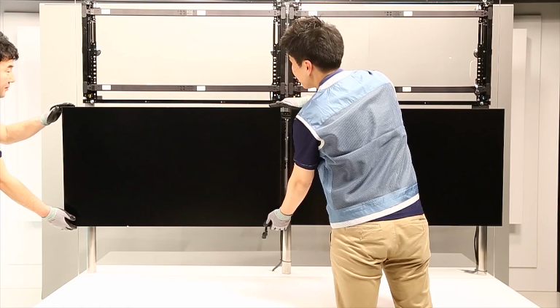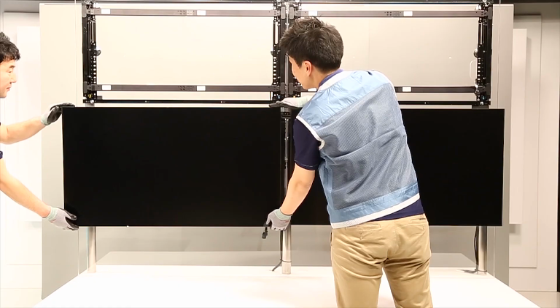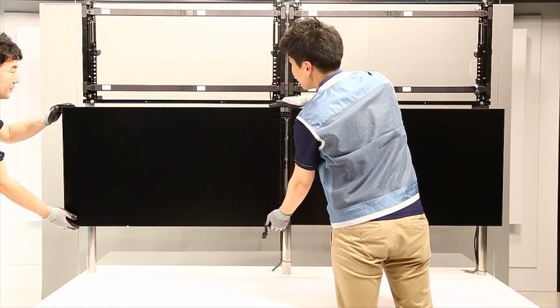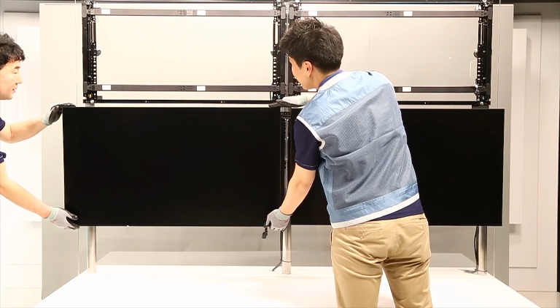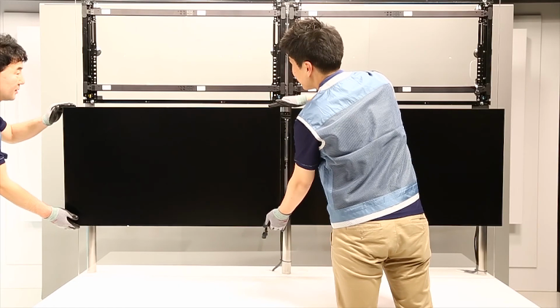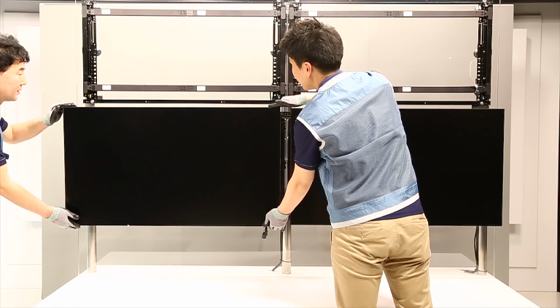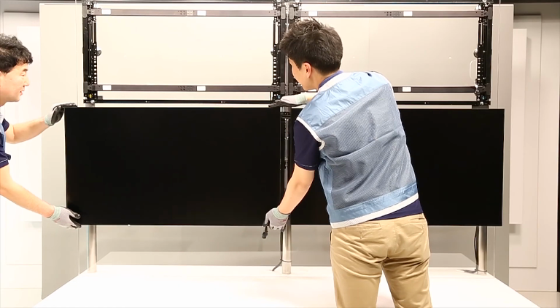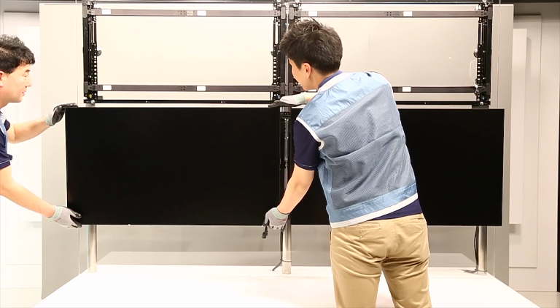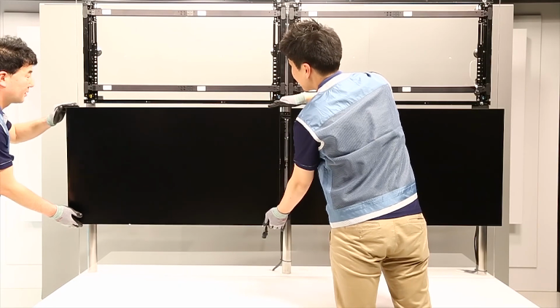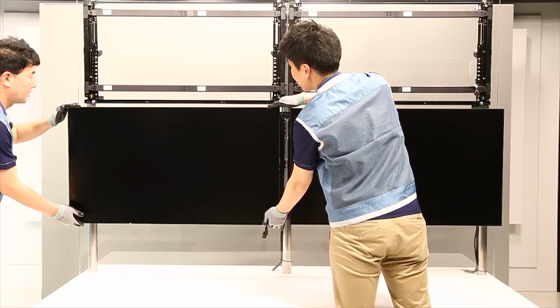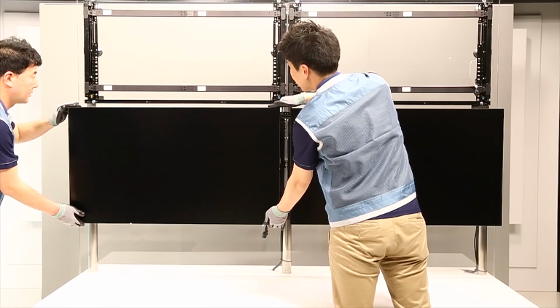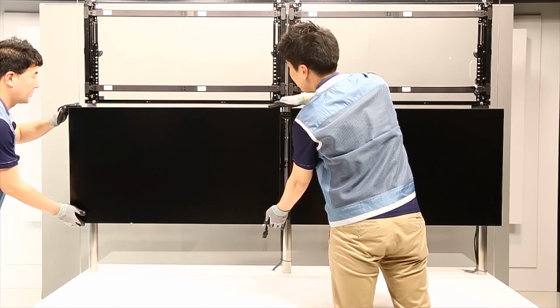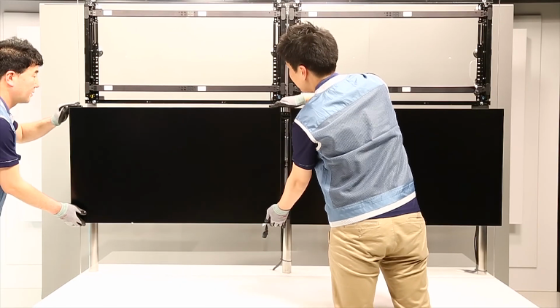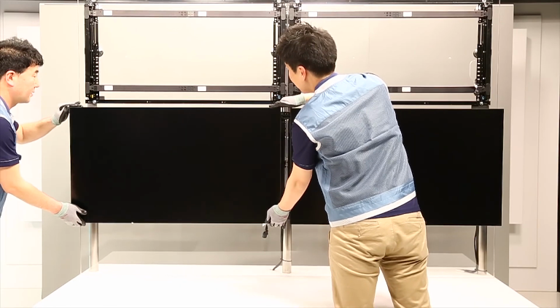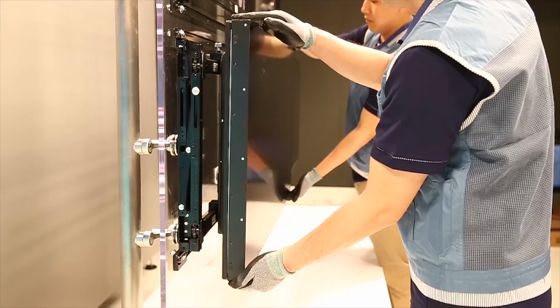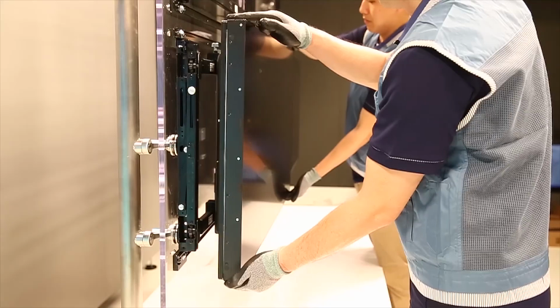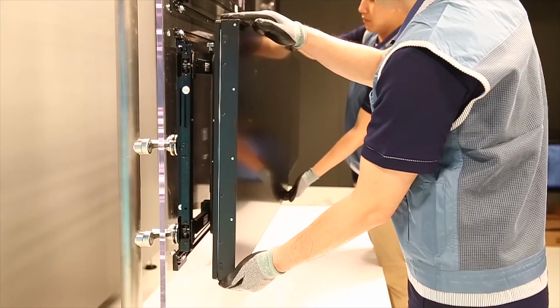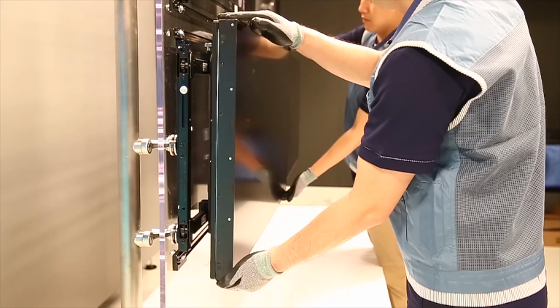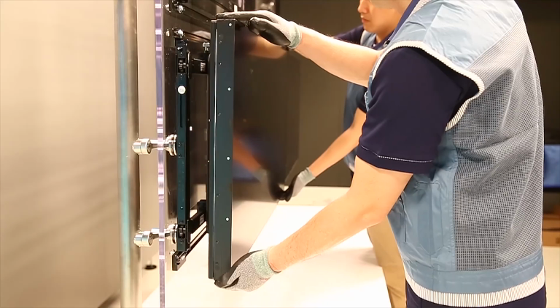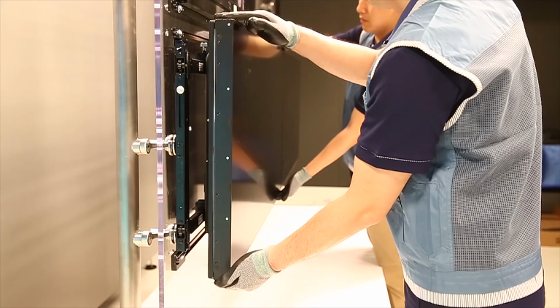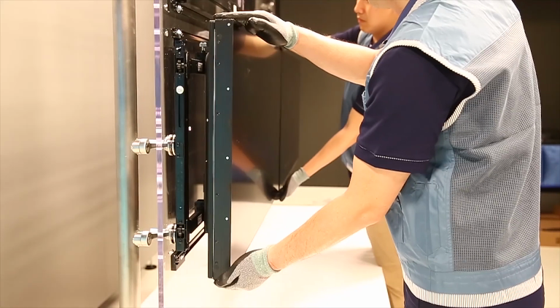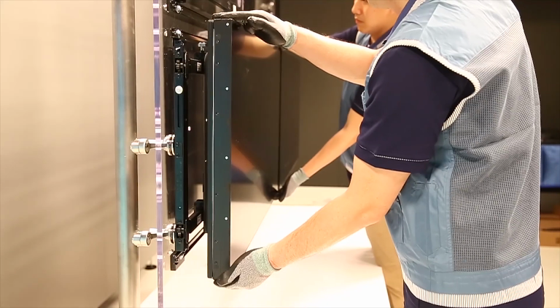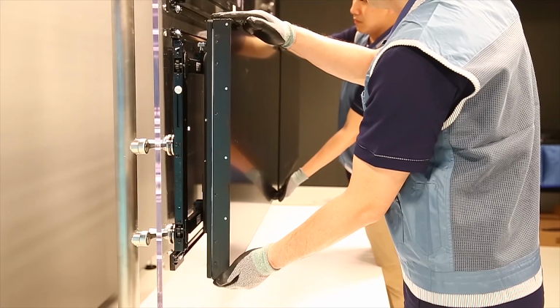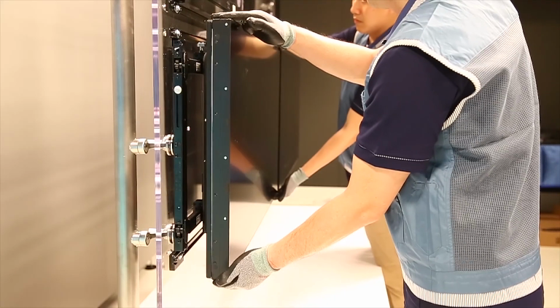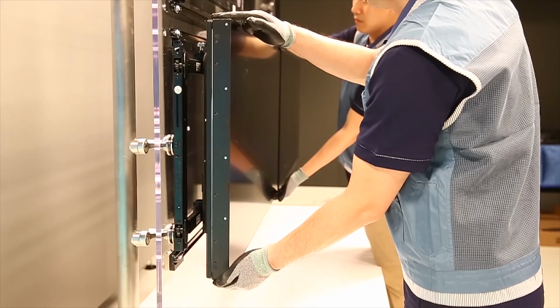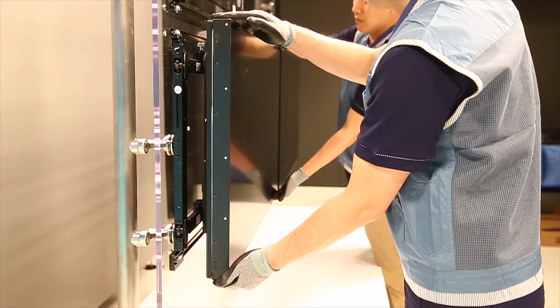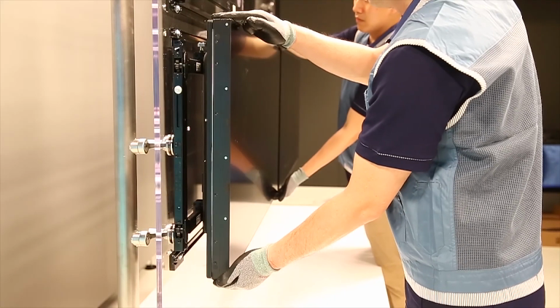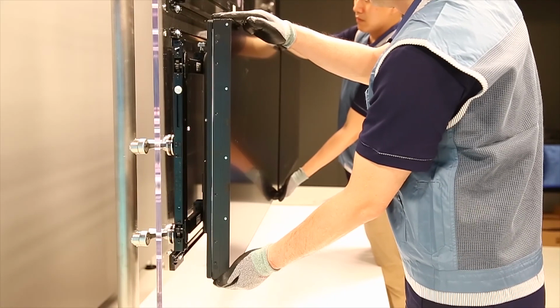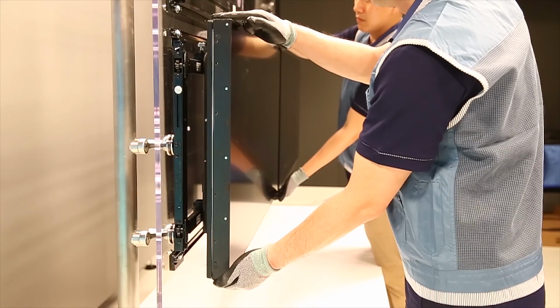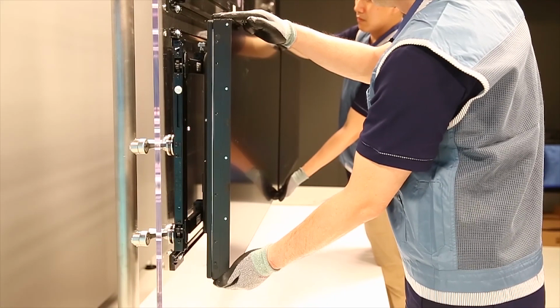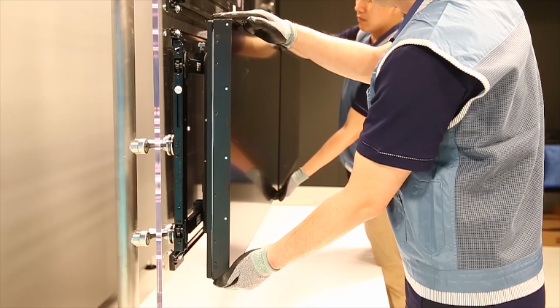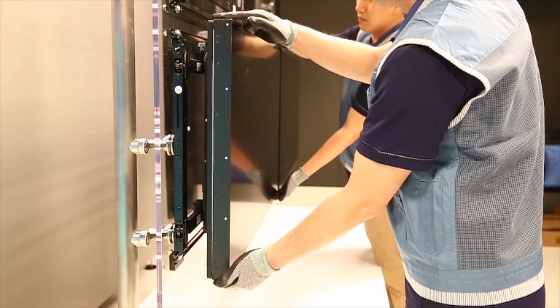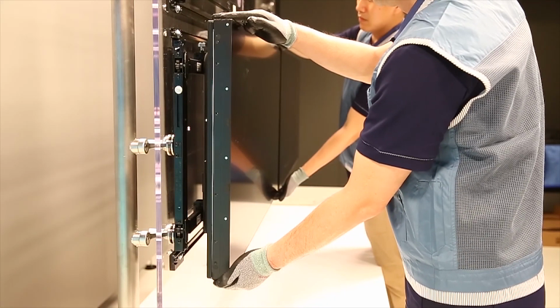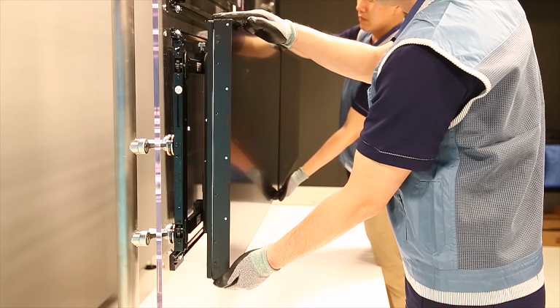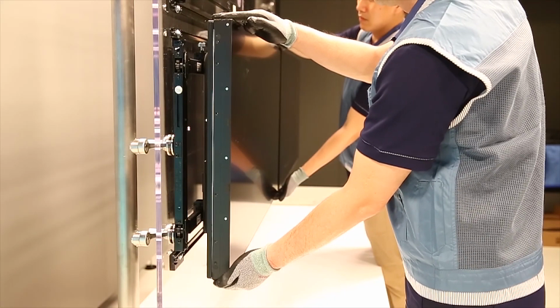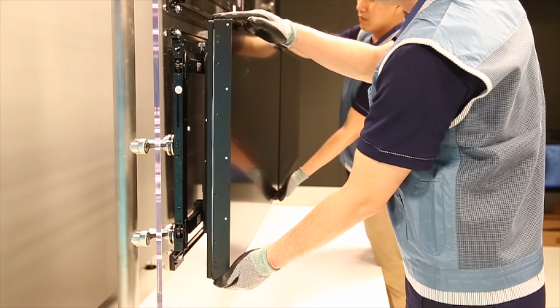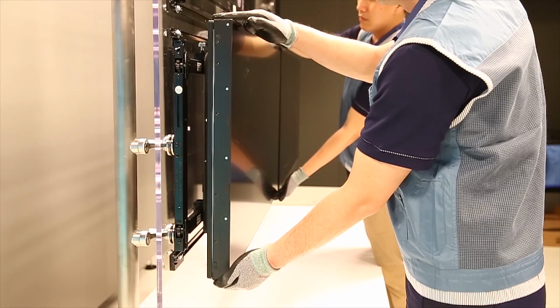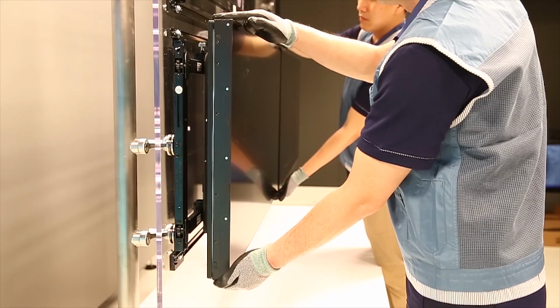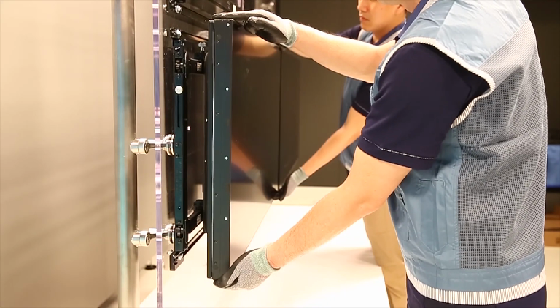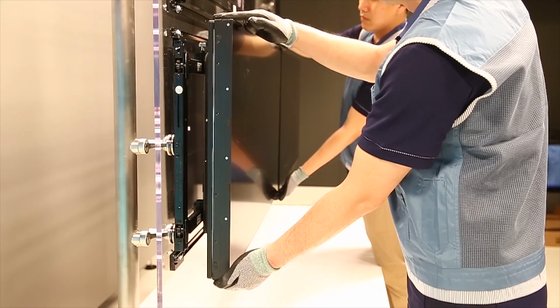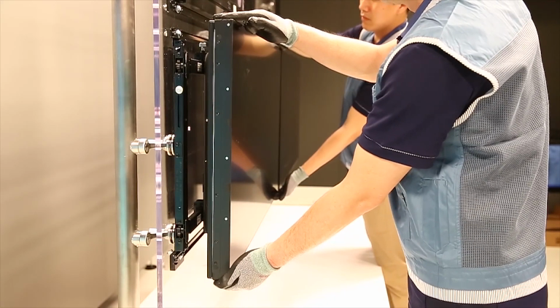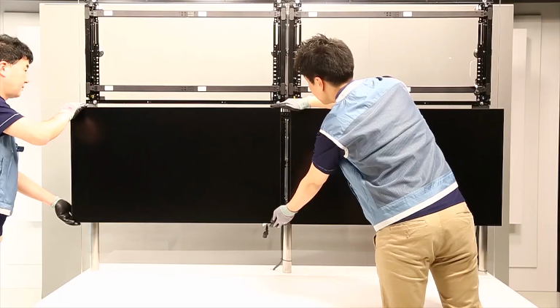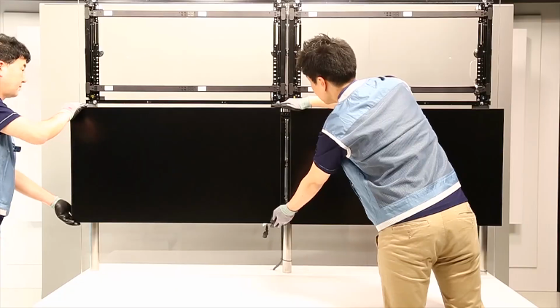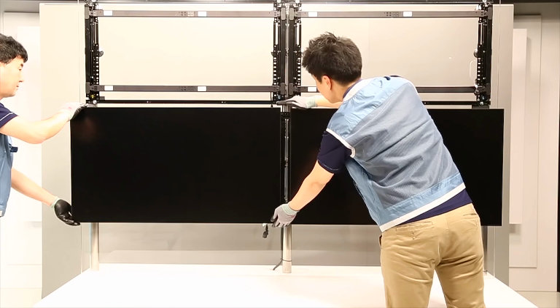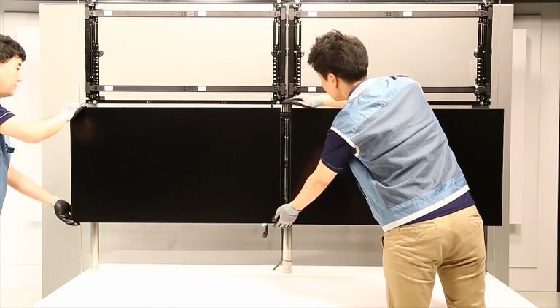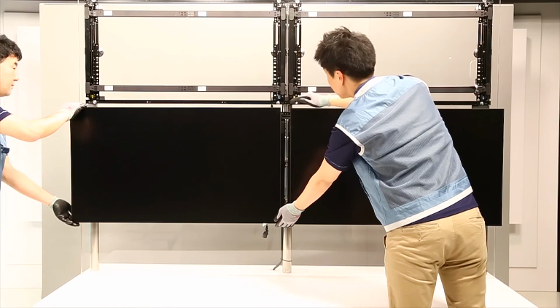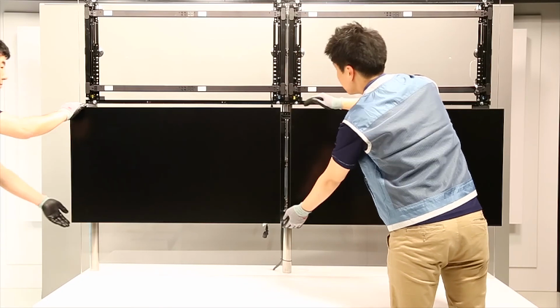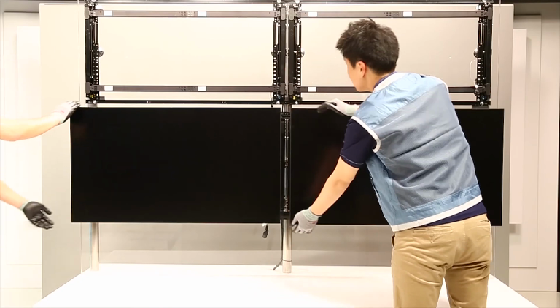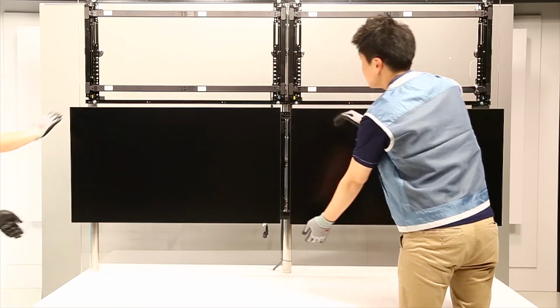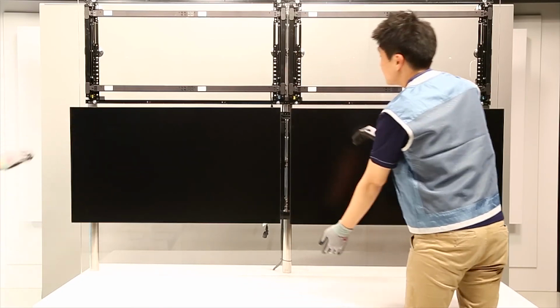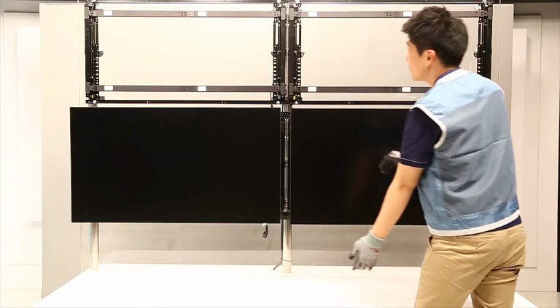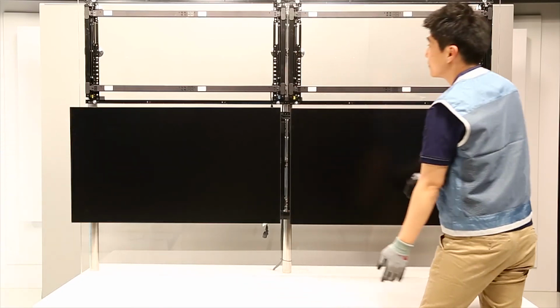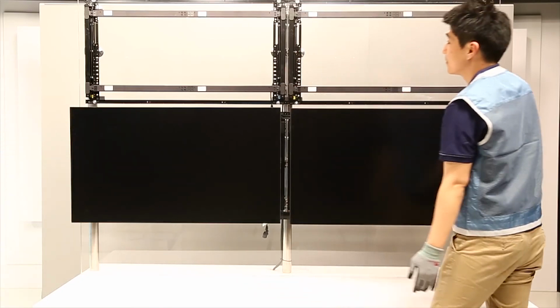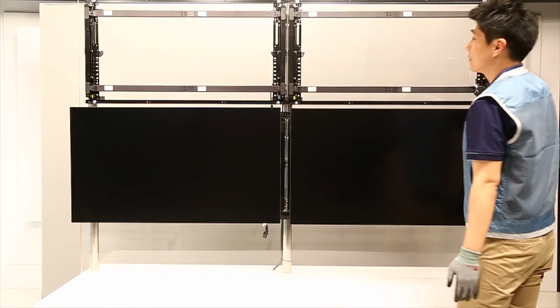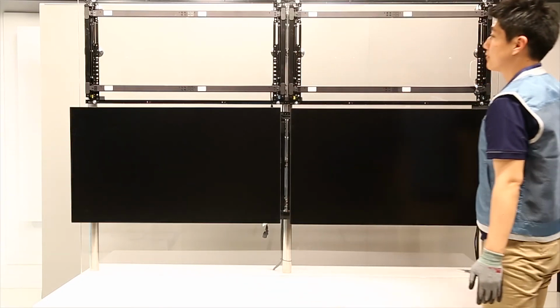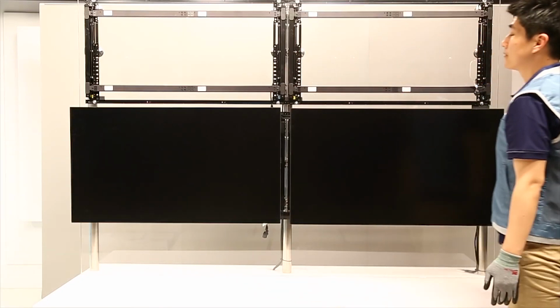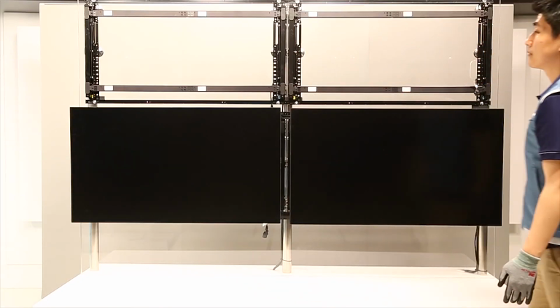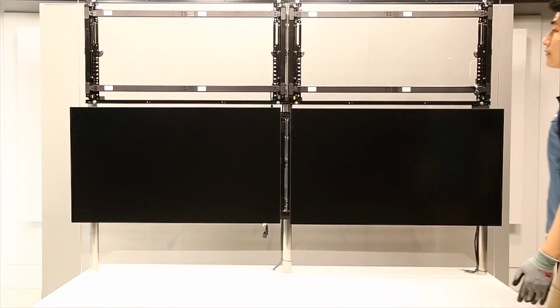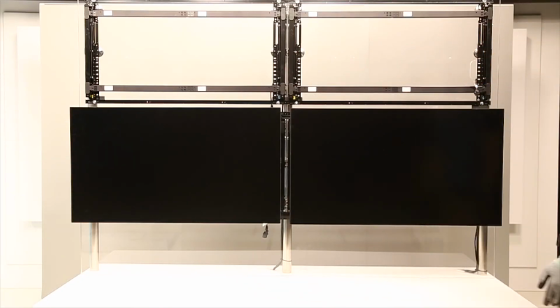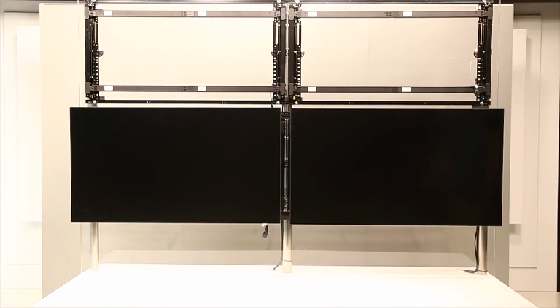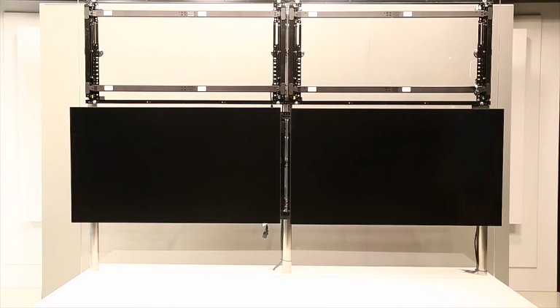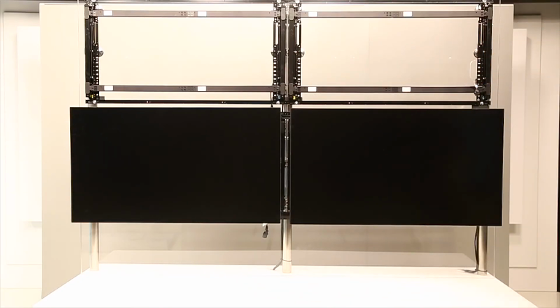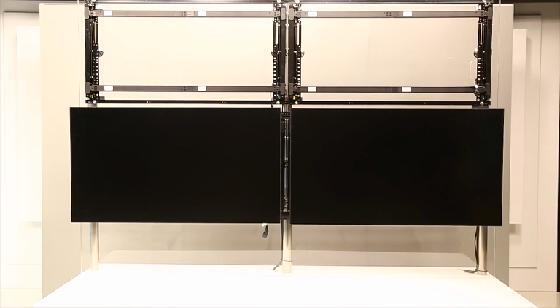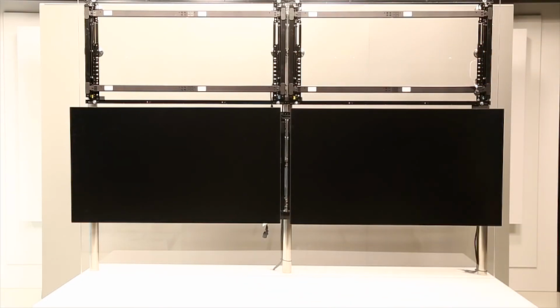Before pushing back, make sure the other LFDs are clear to avoid damage. Lock them on both sides.